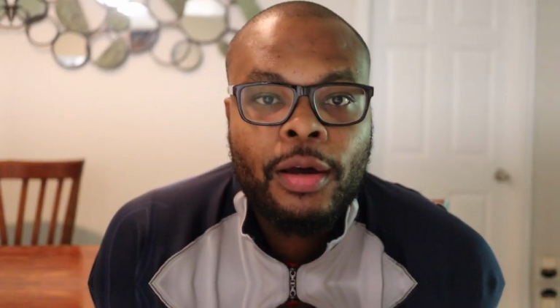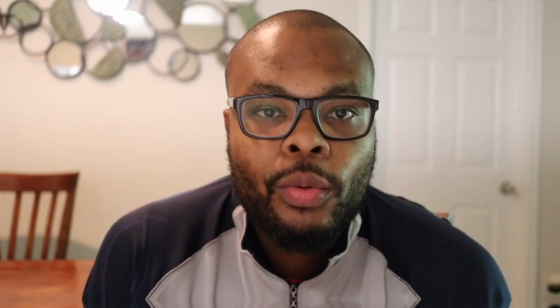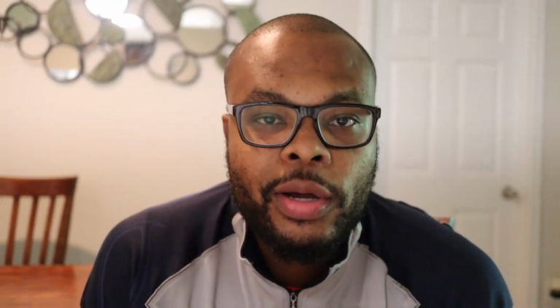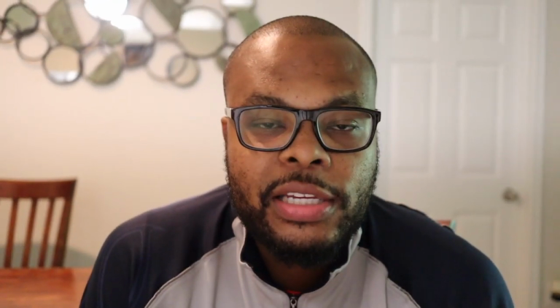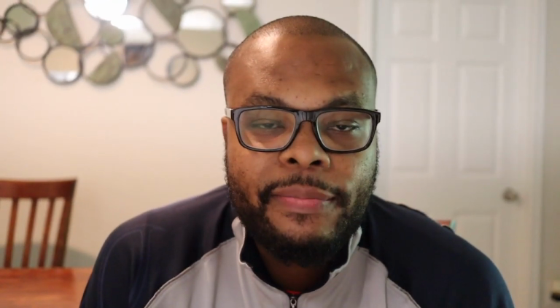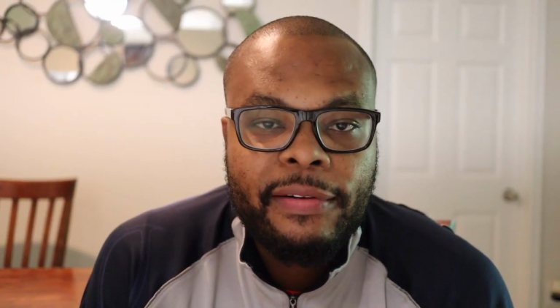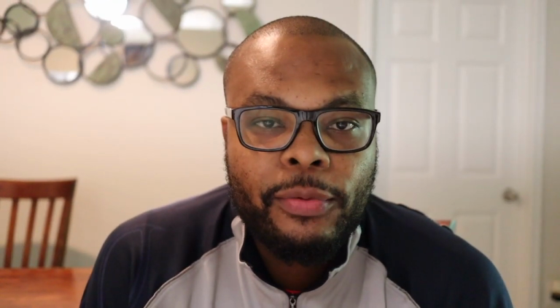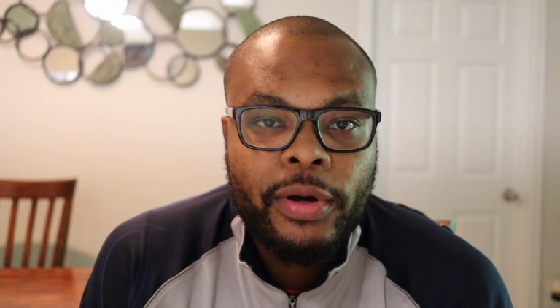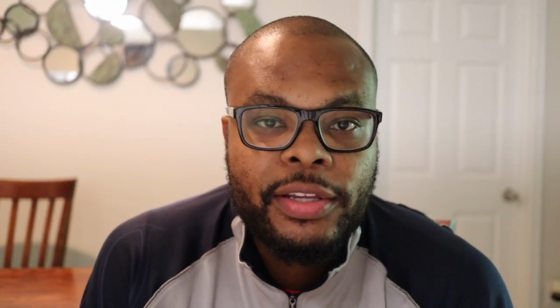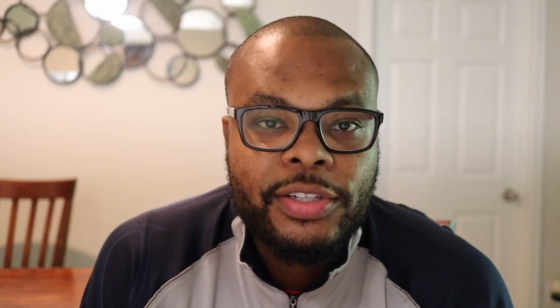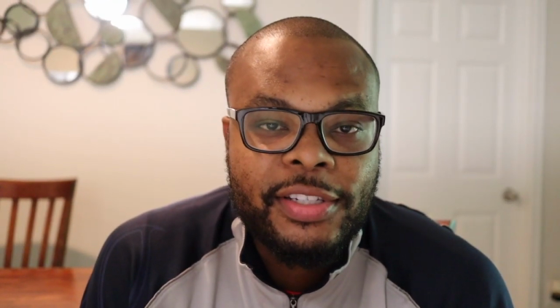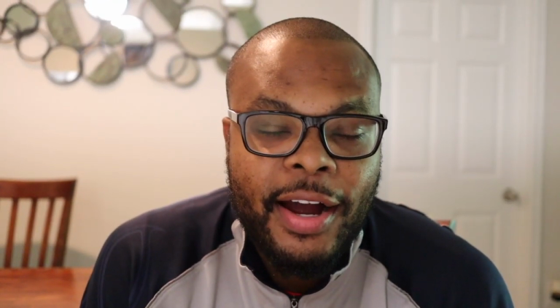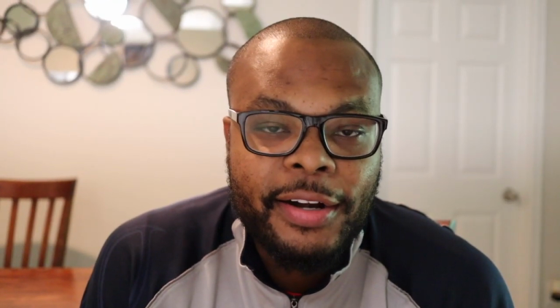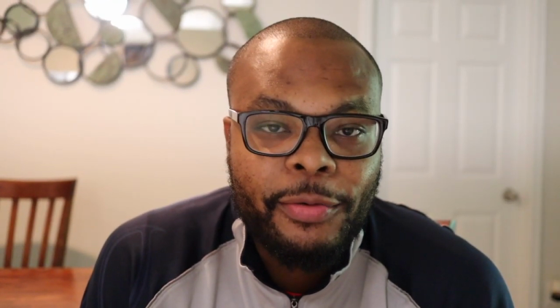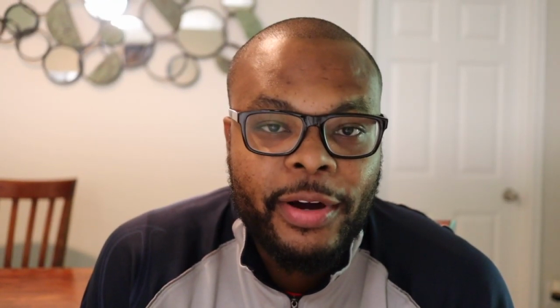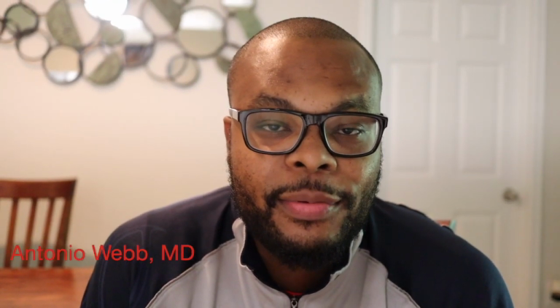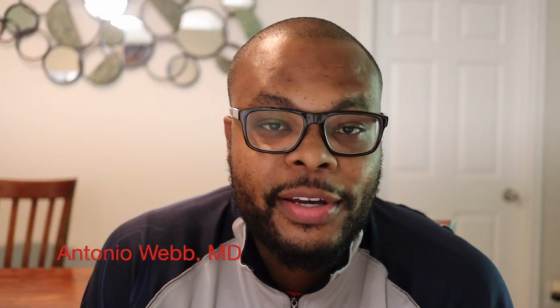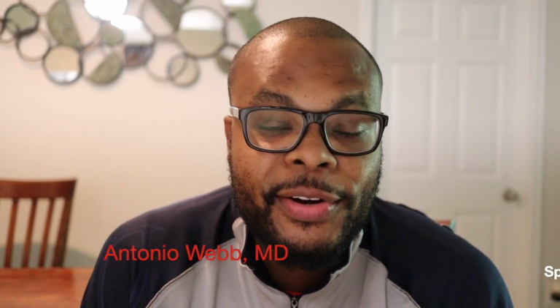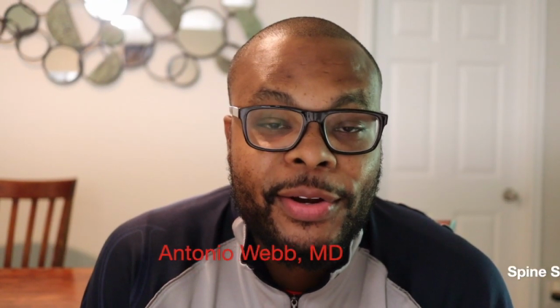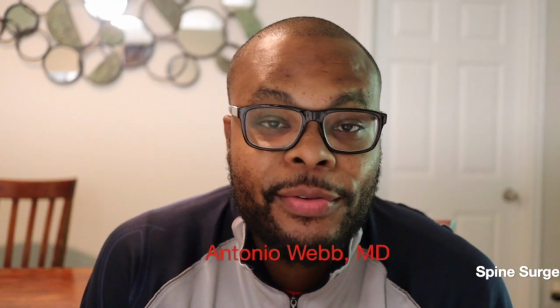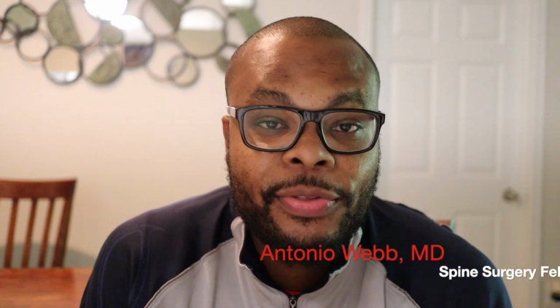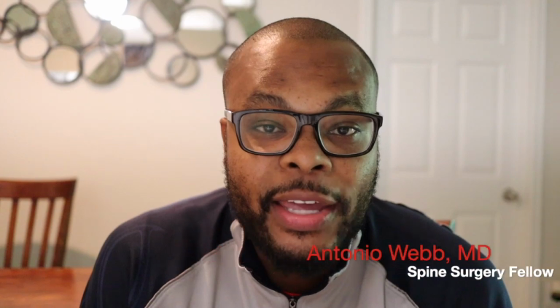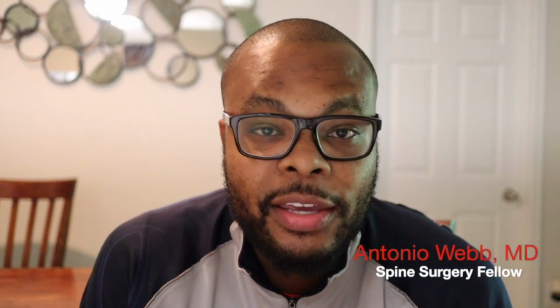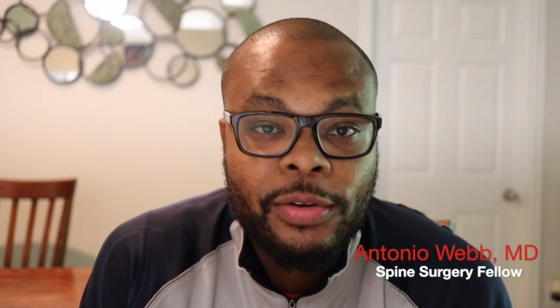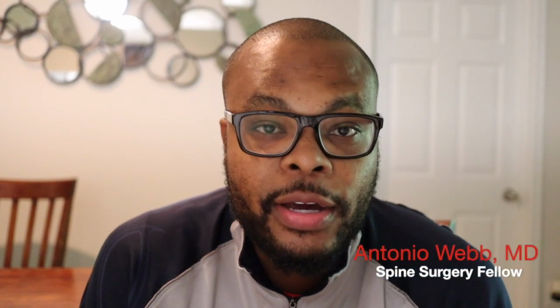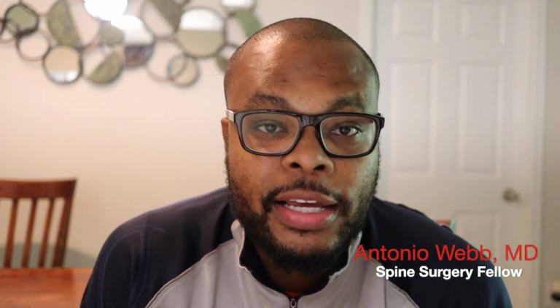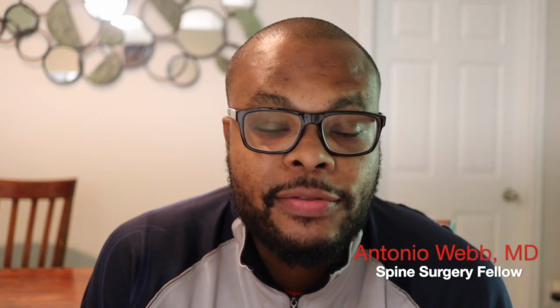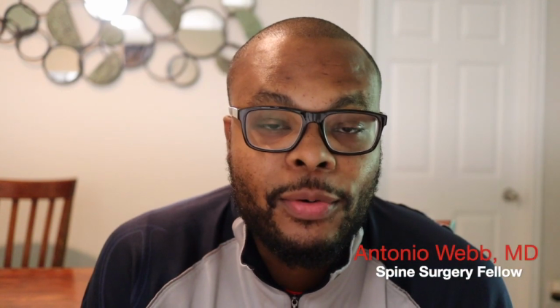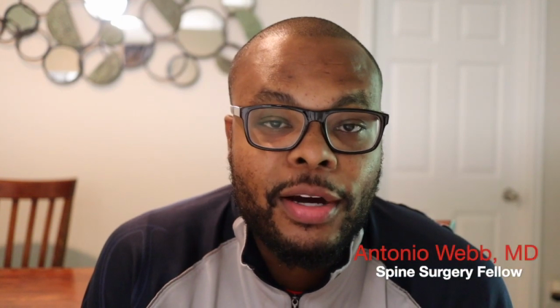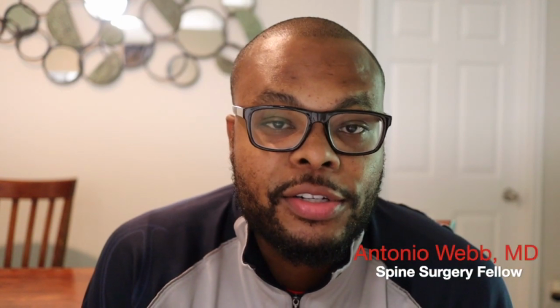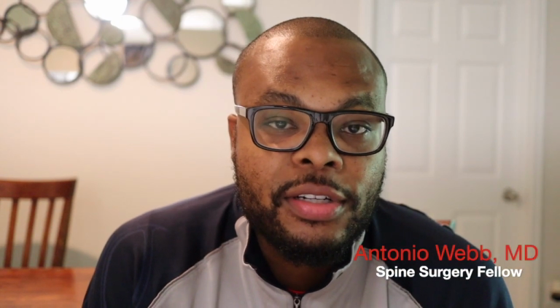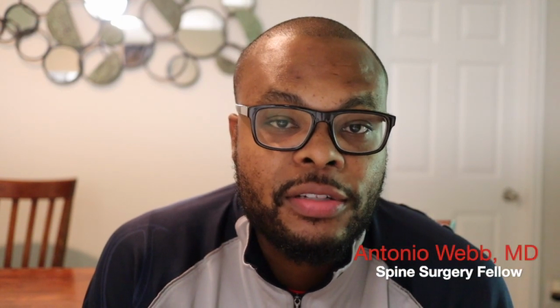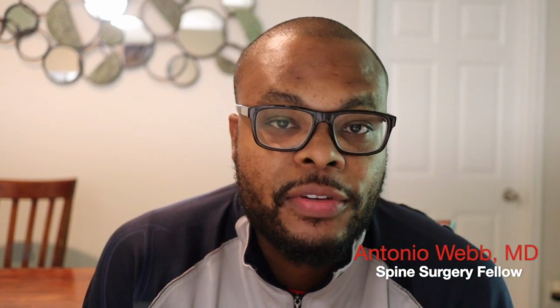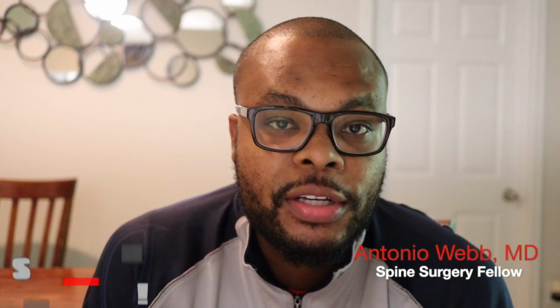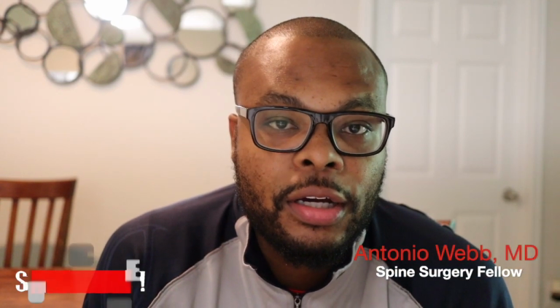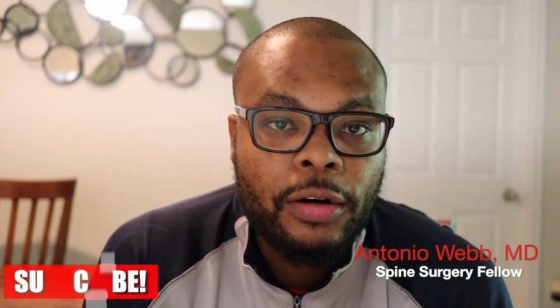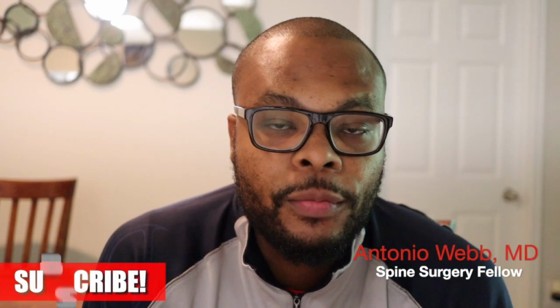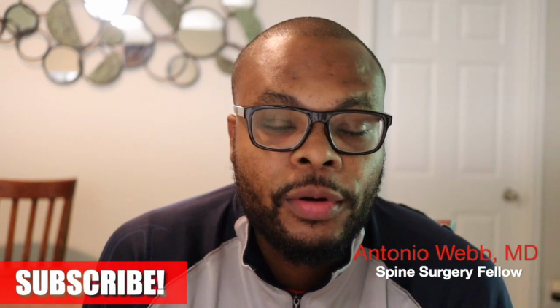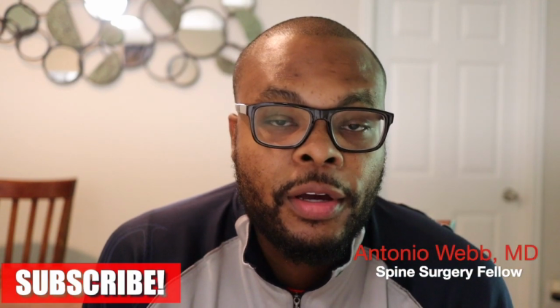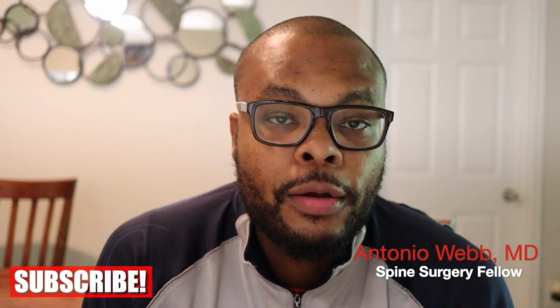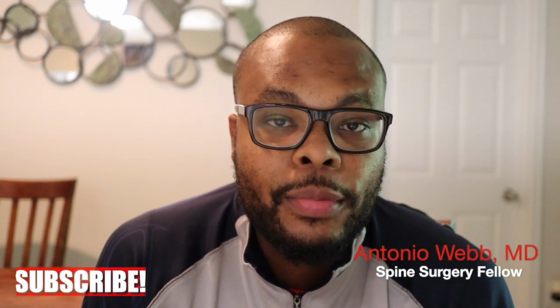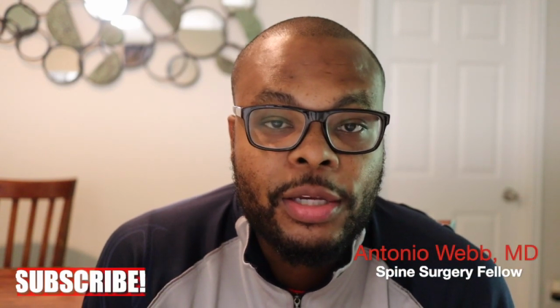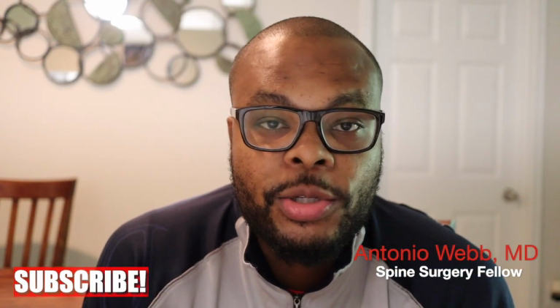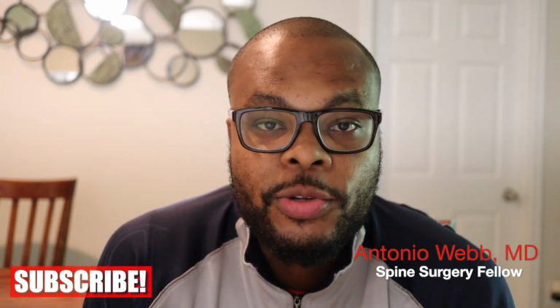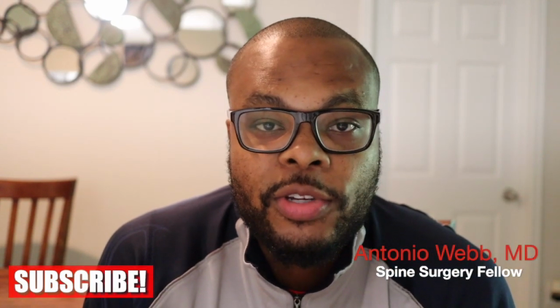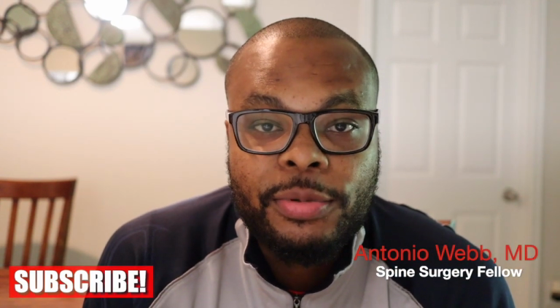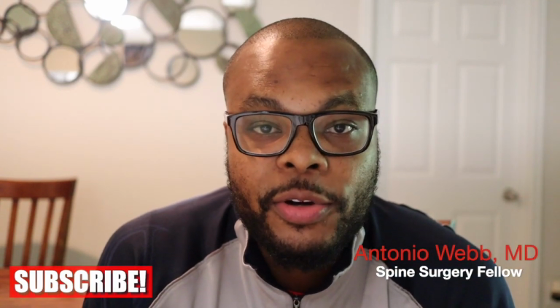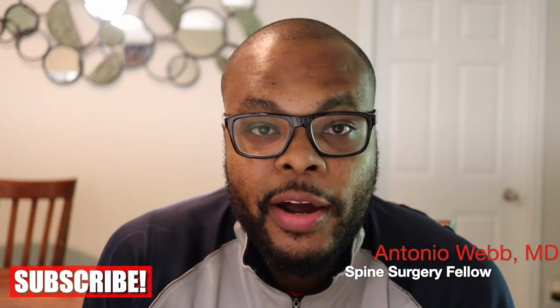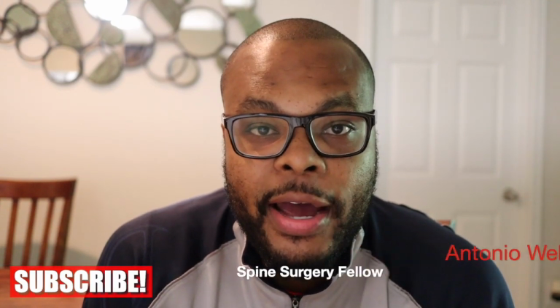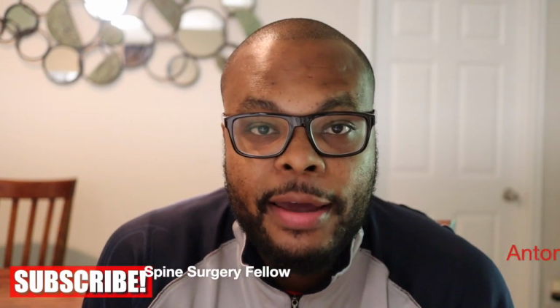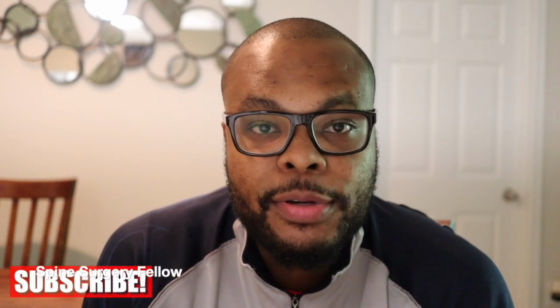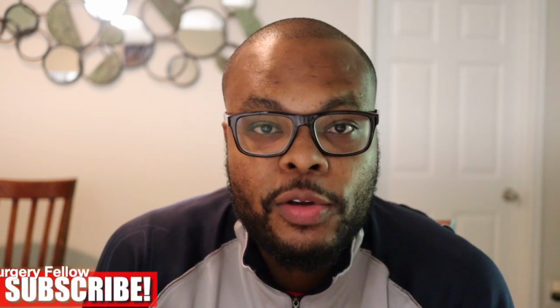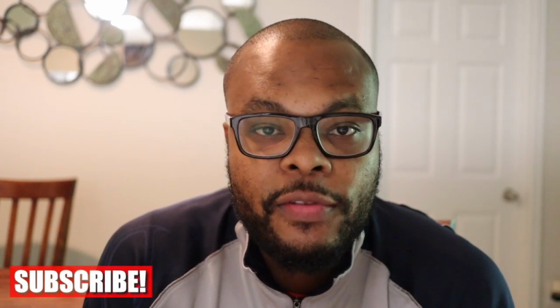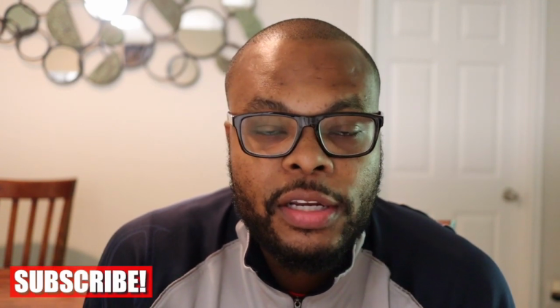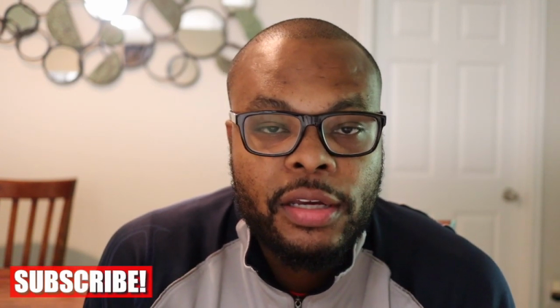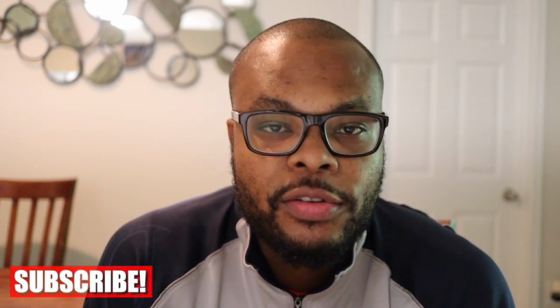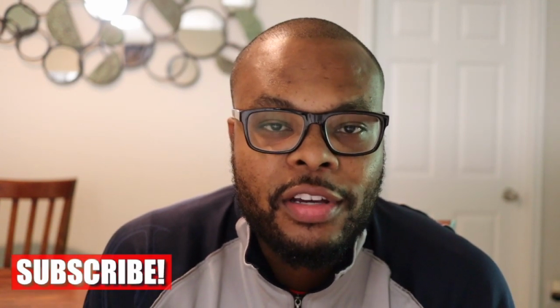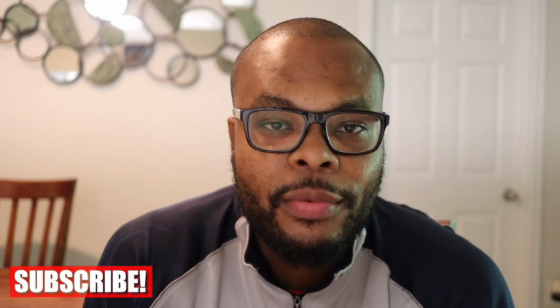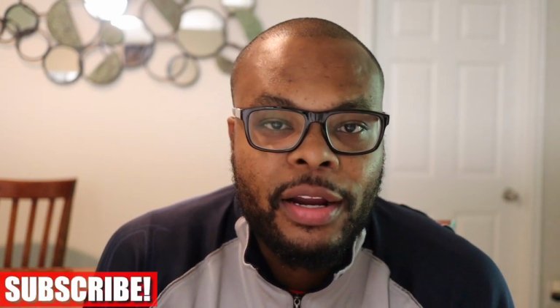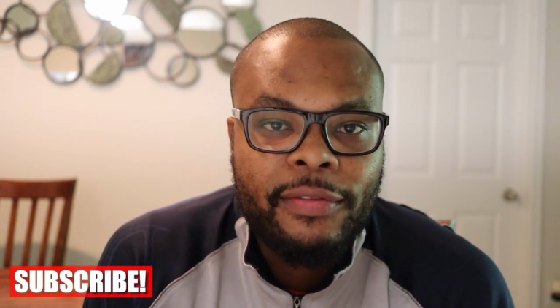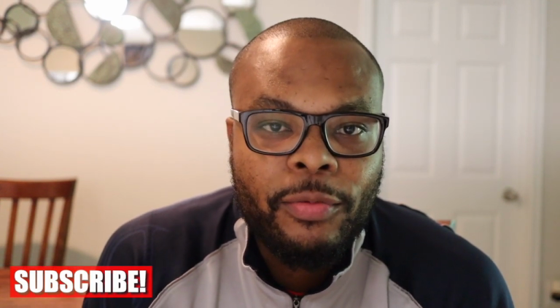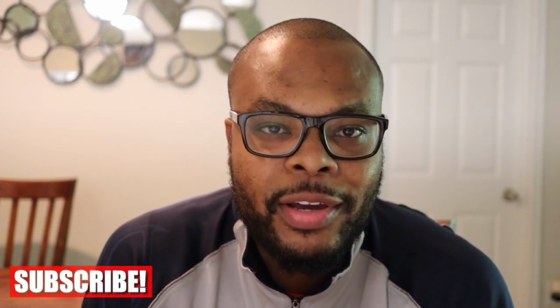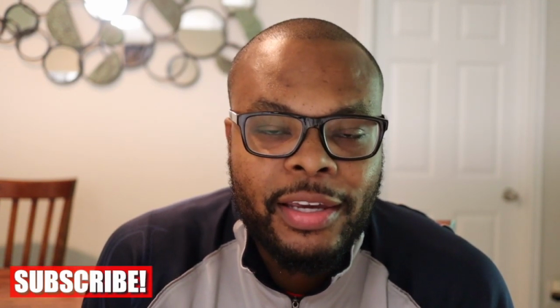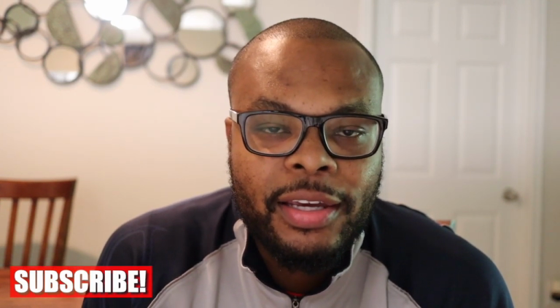What's up everyone? This is Dr. Webb here. Thank you guys for watching this video. Make sure you subscribe — new videos coming every week.